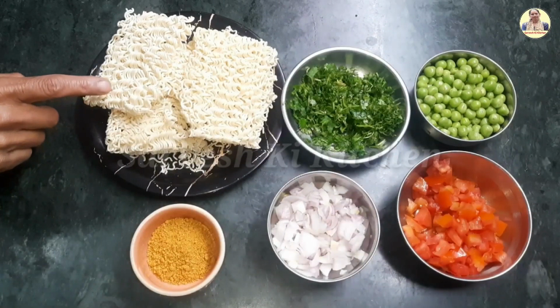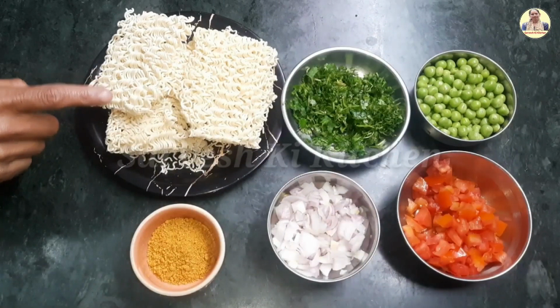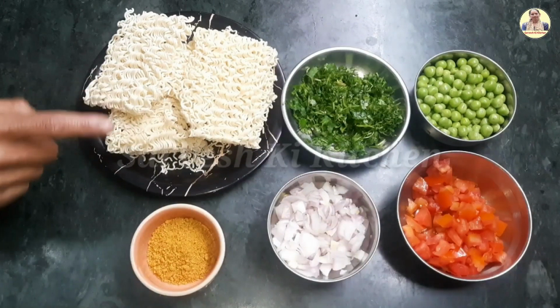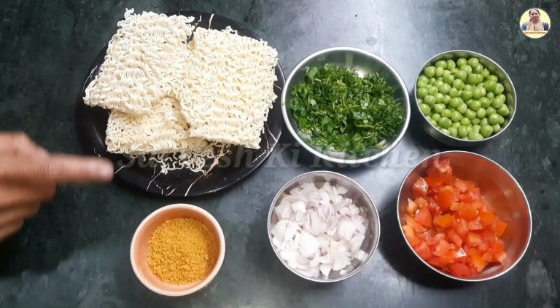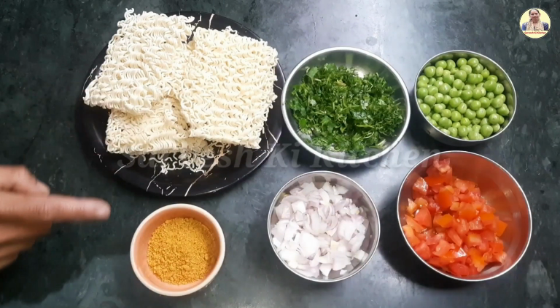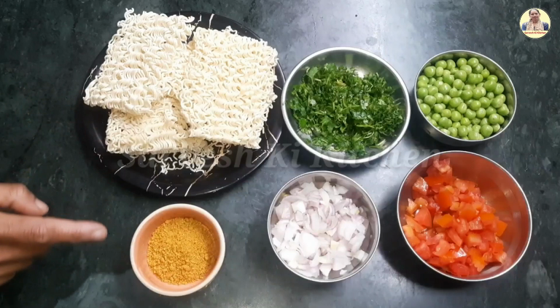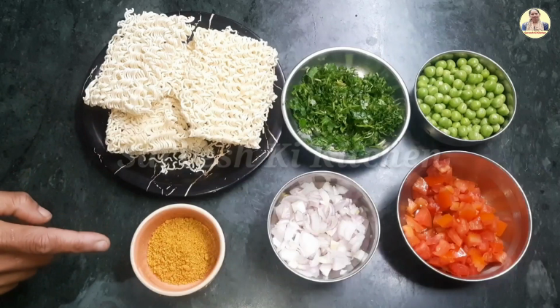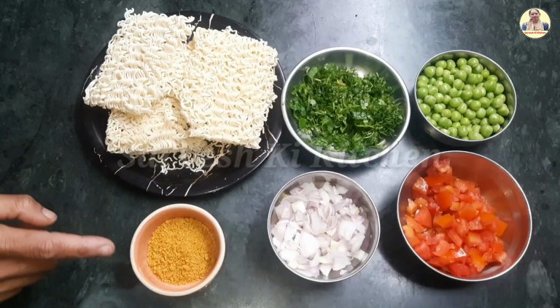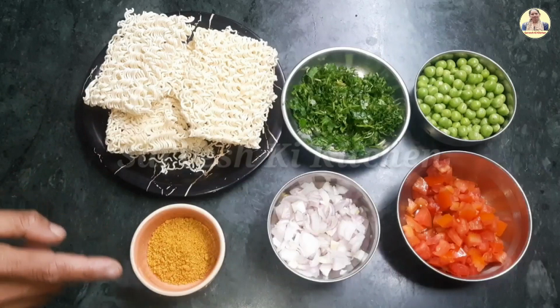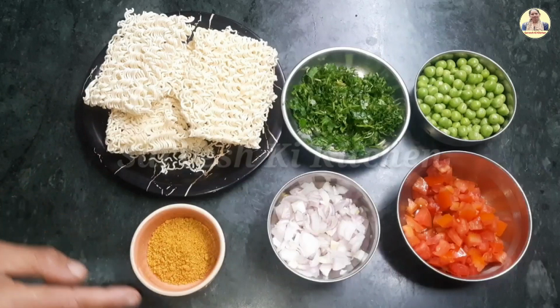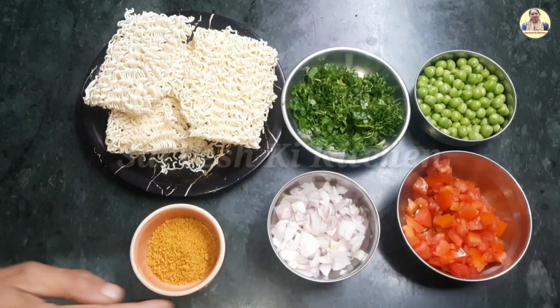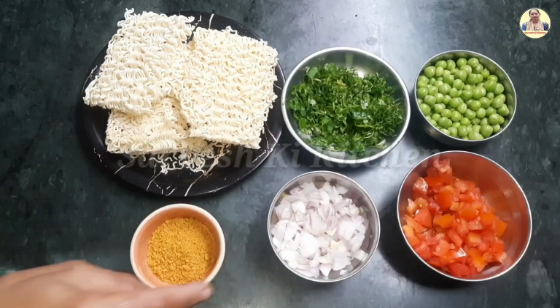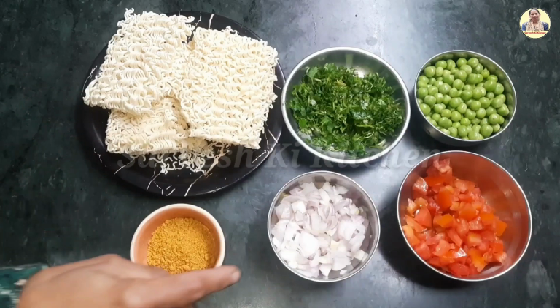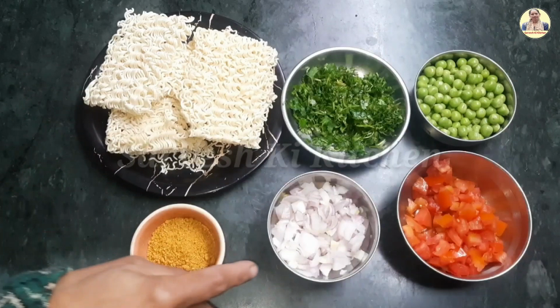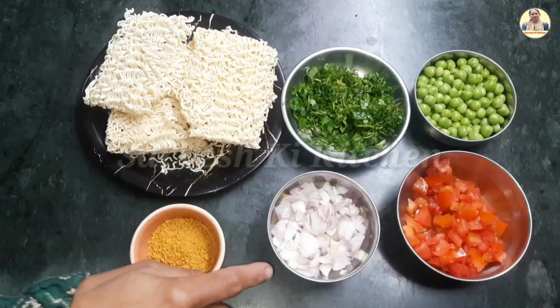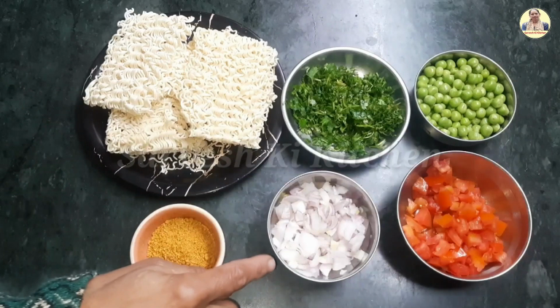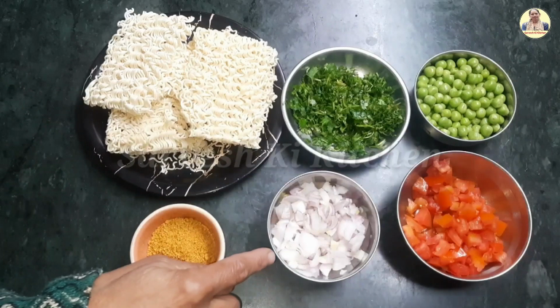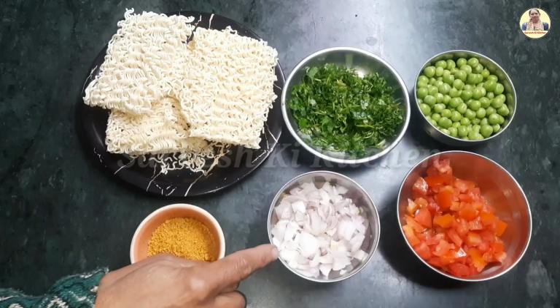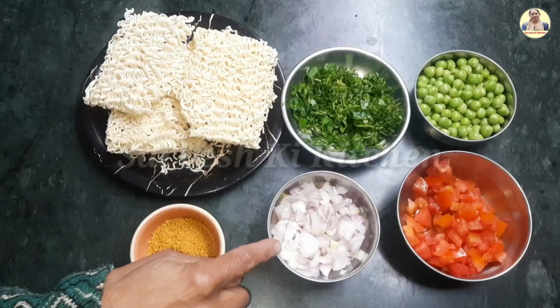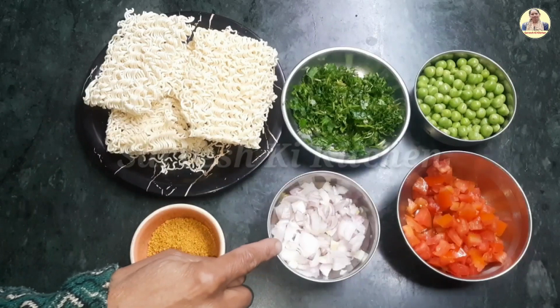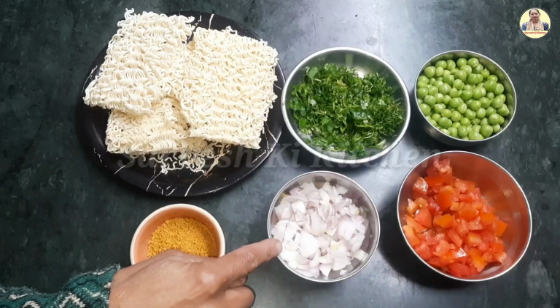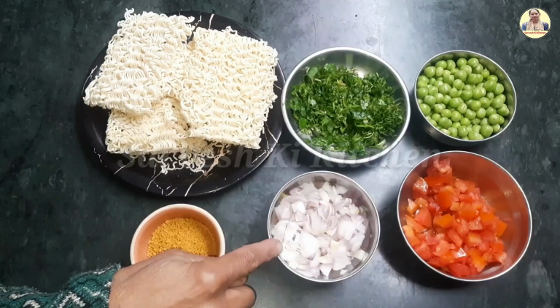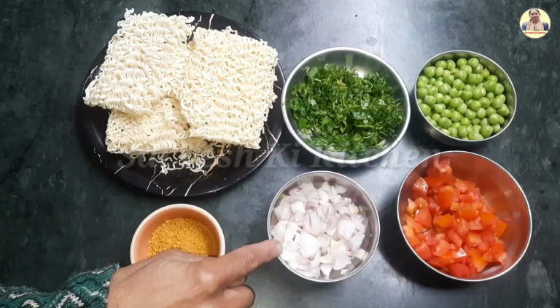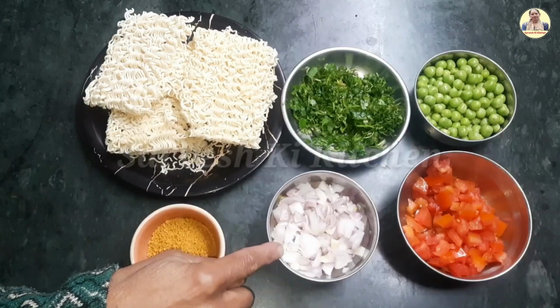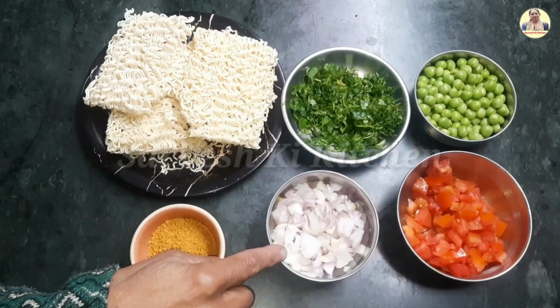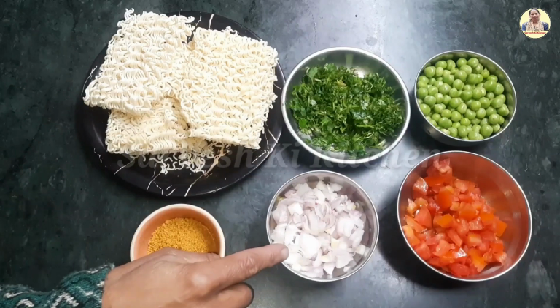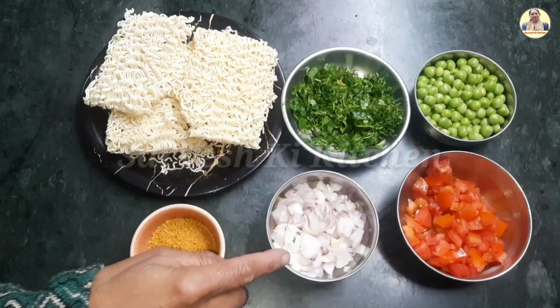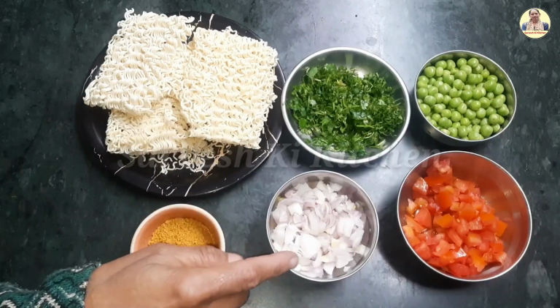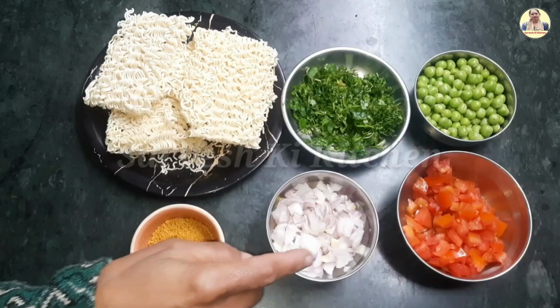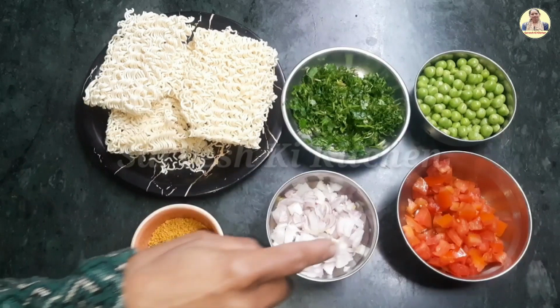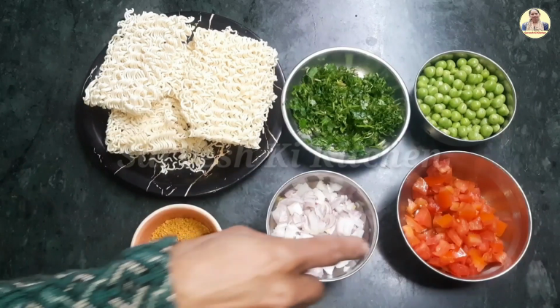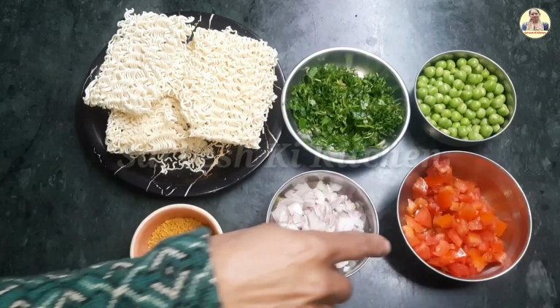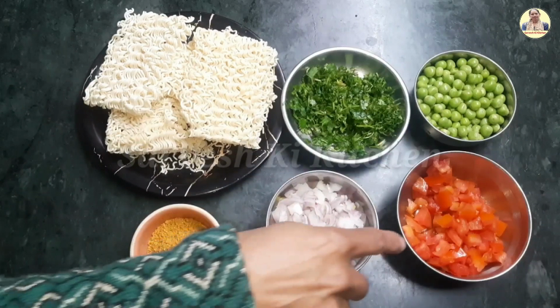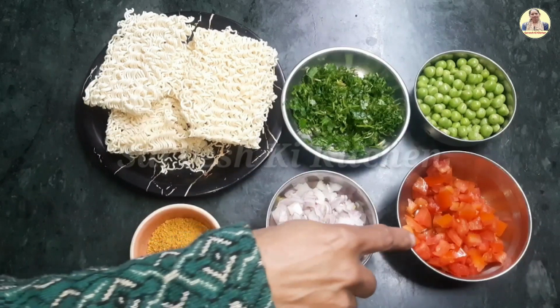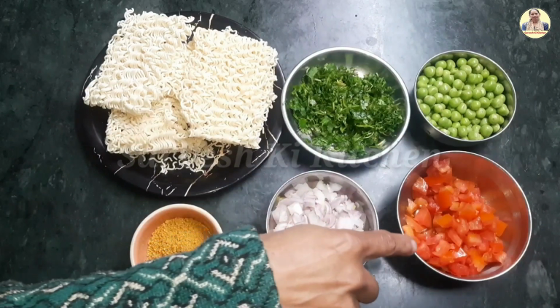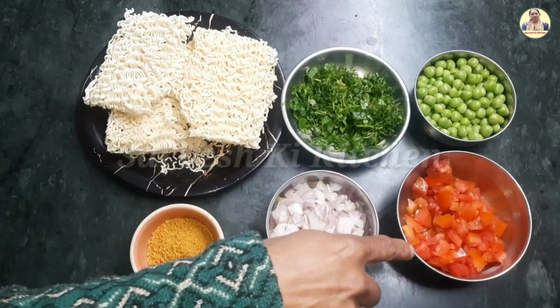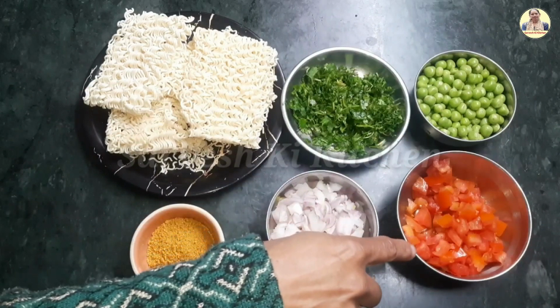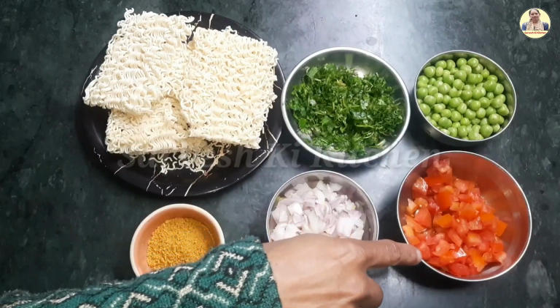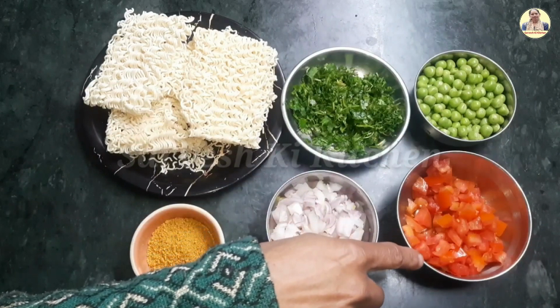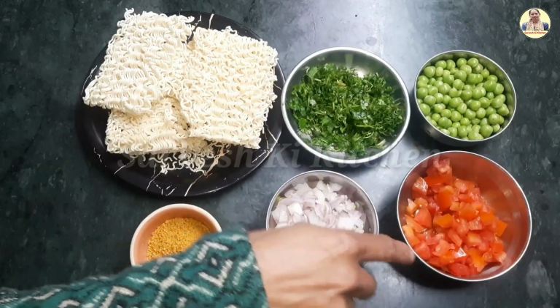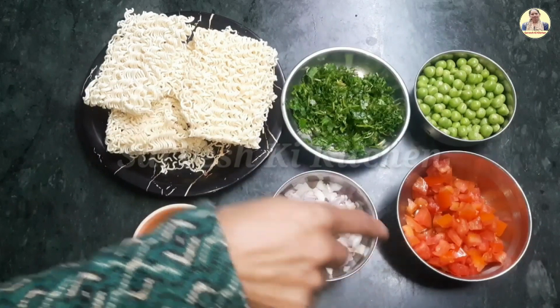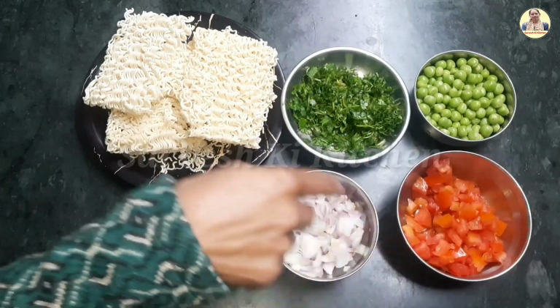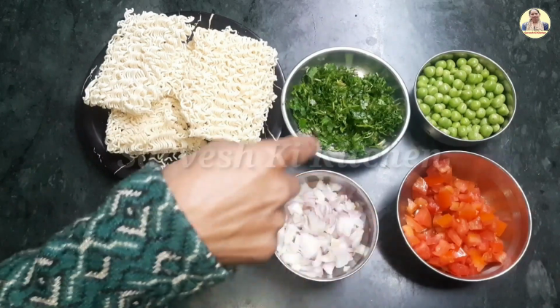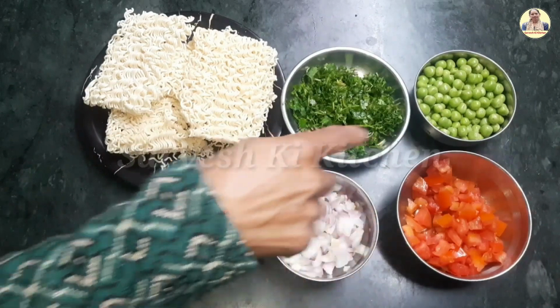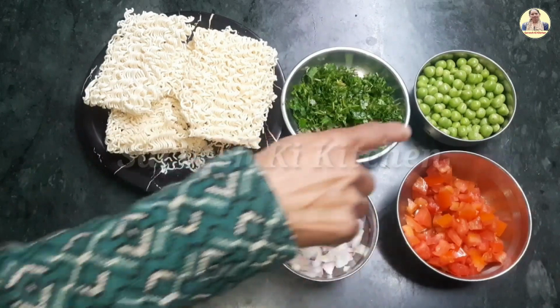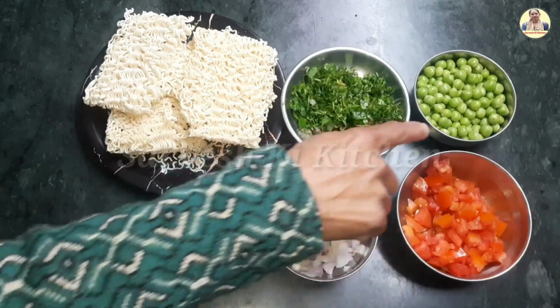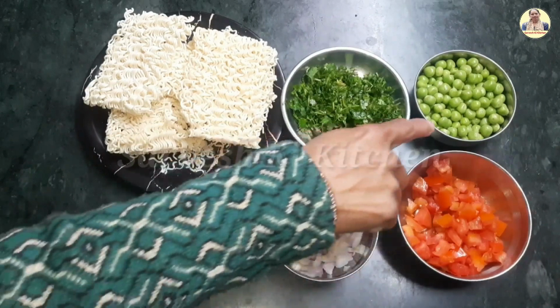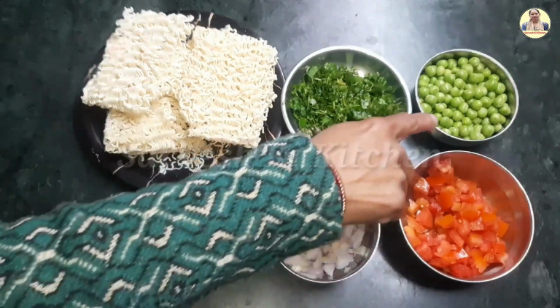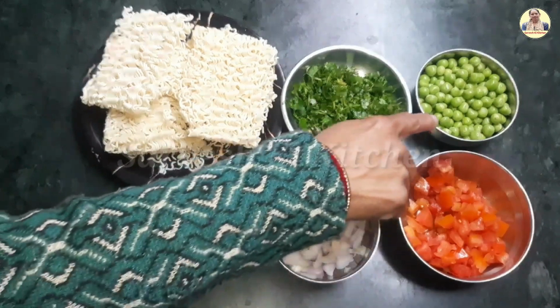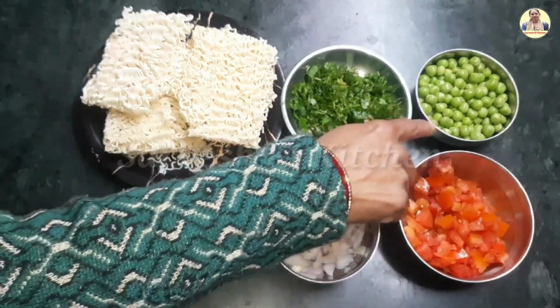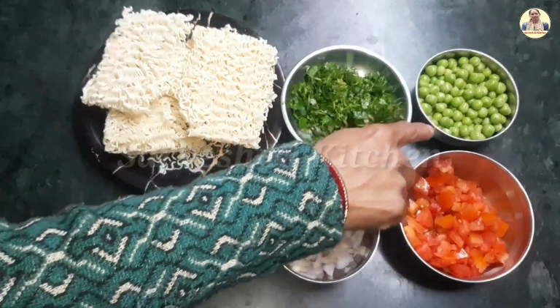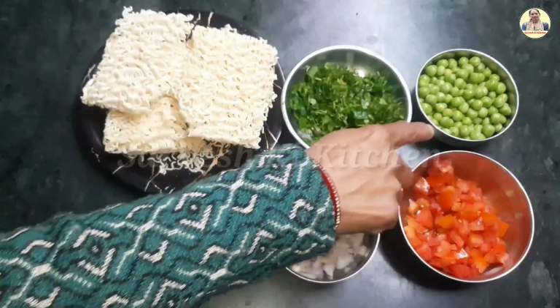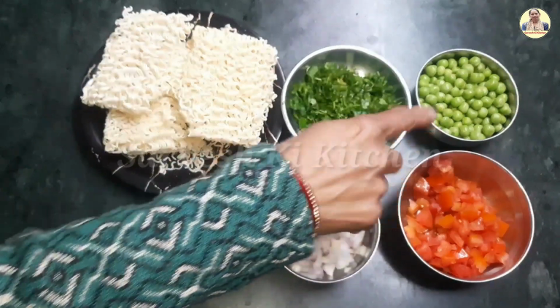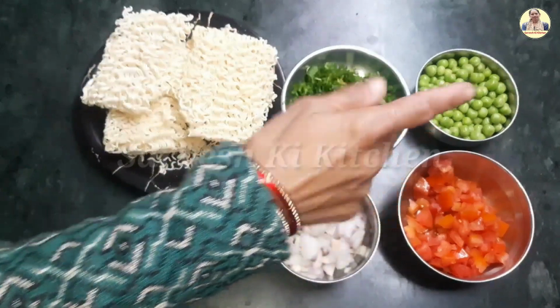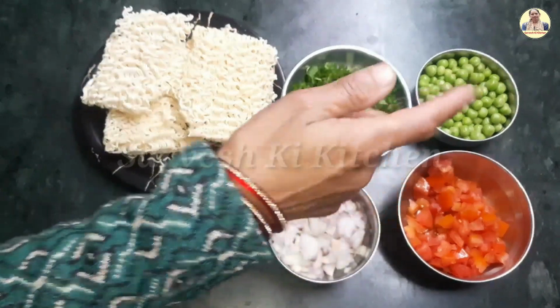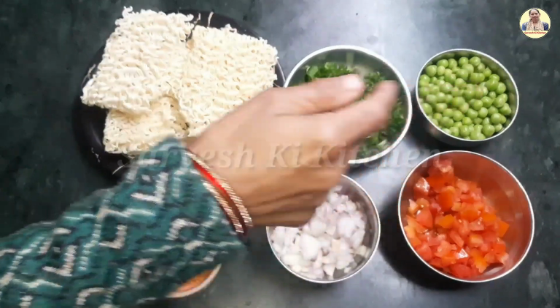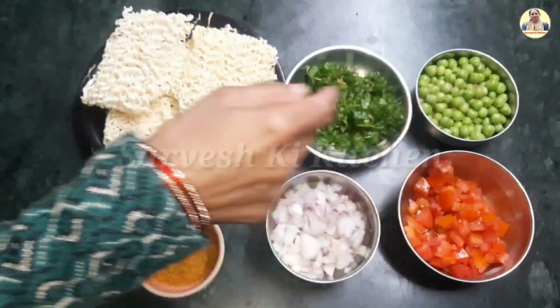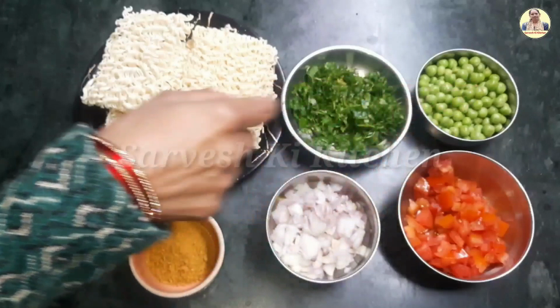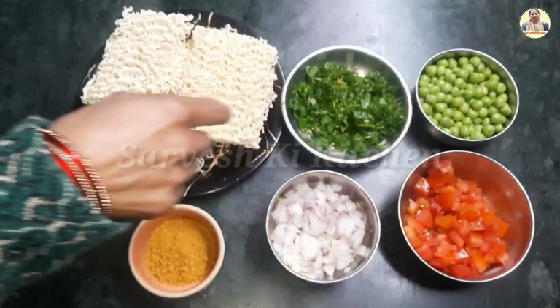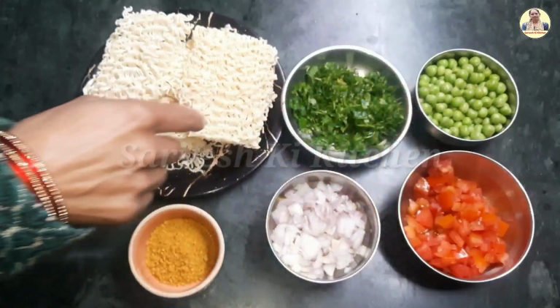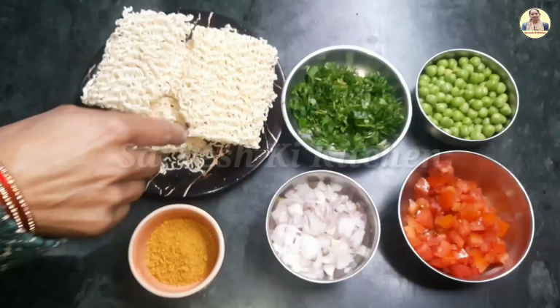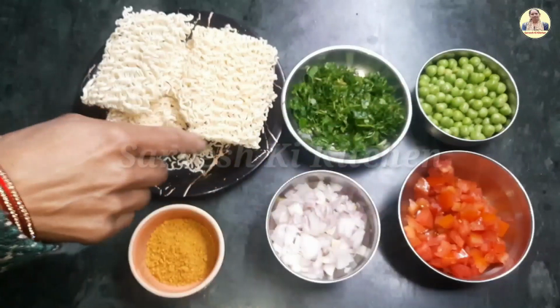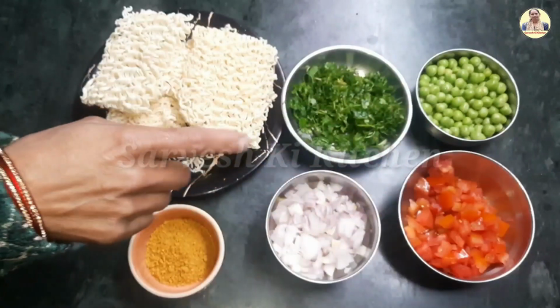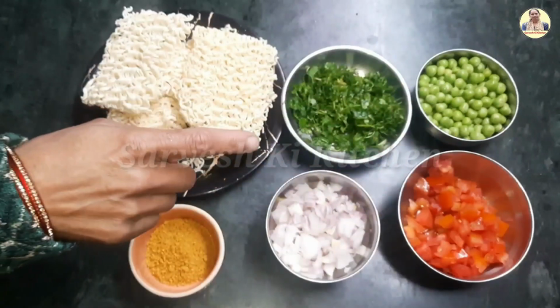We will add 2-3 cut potatoes, 2-3 cut tomatoes, and muttas. We will have cut 3 potatoes.